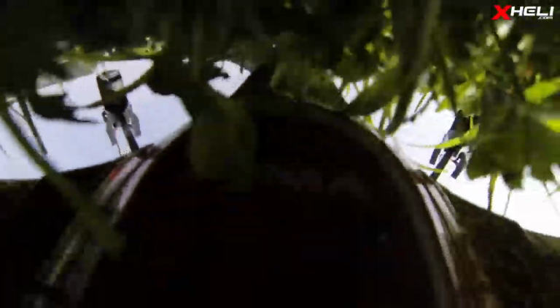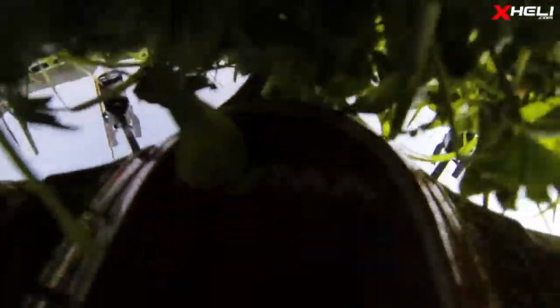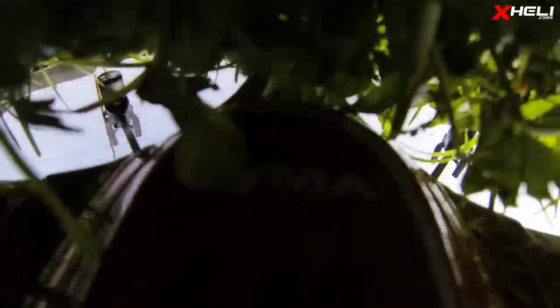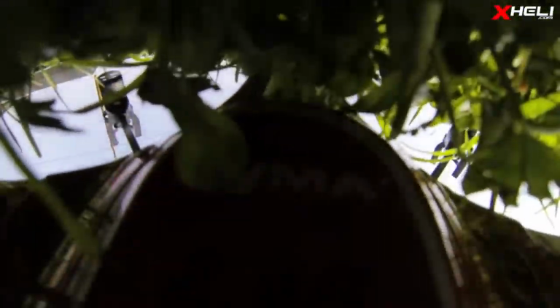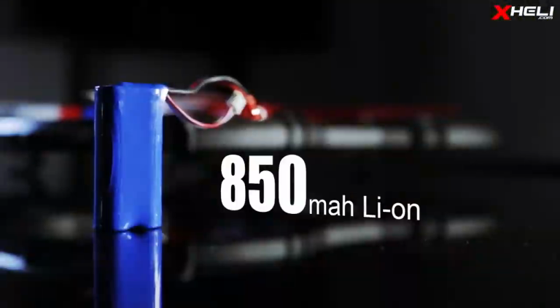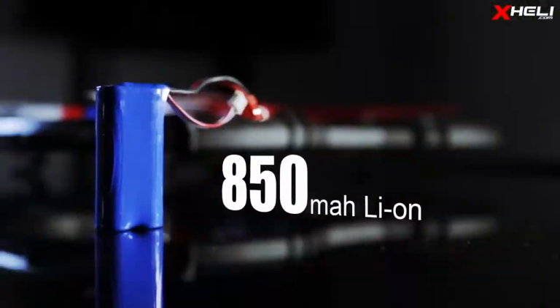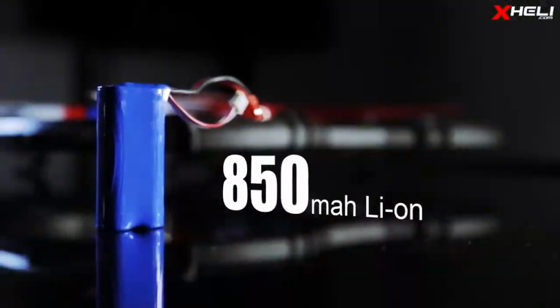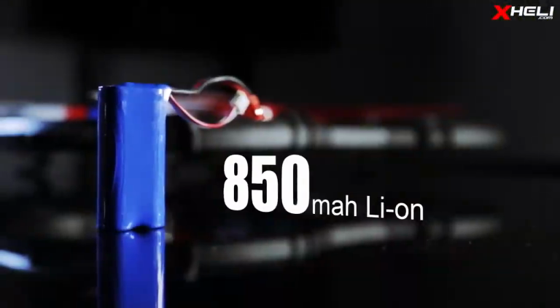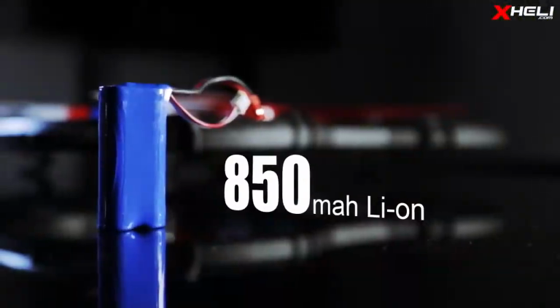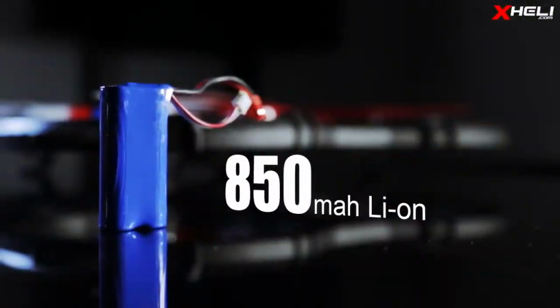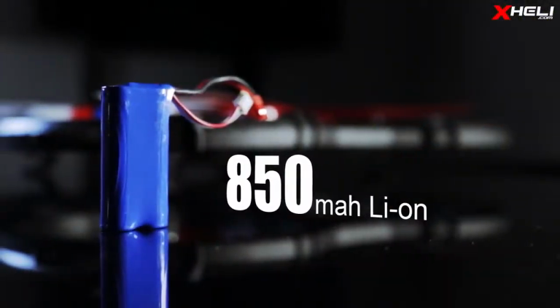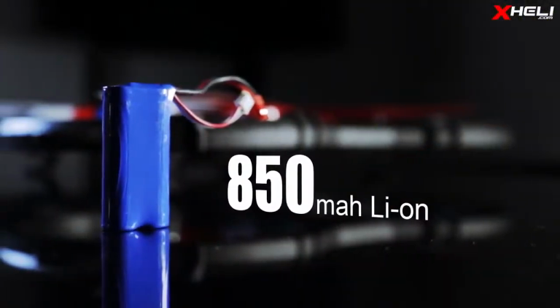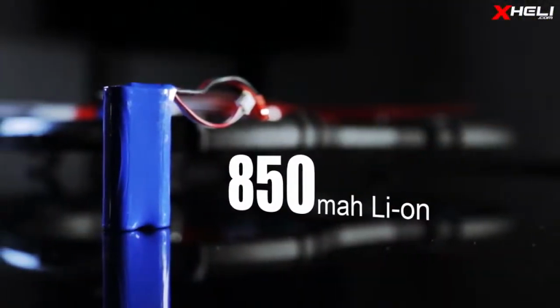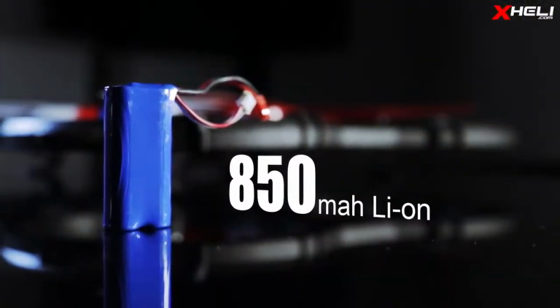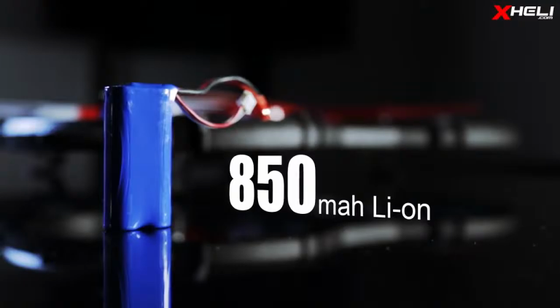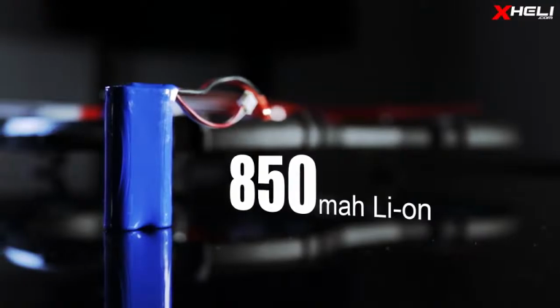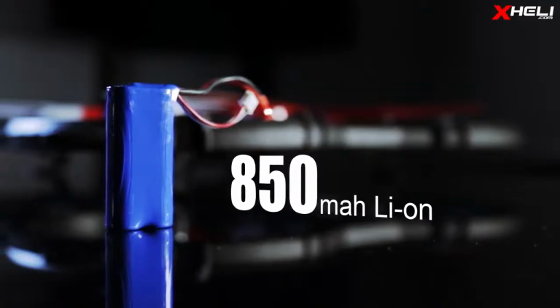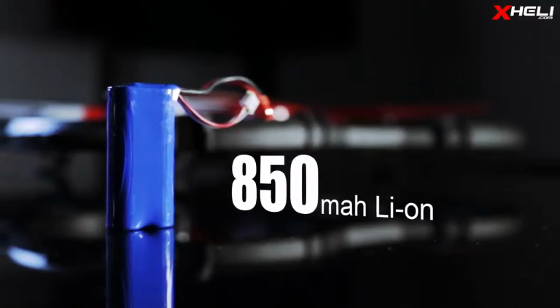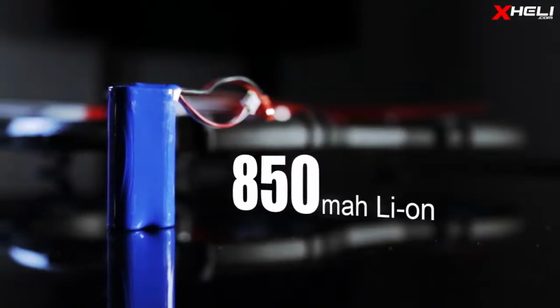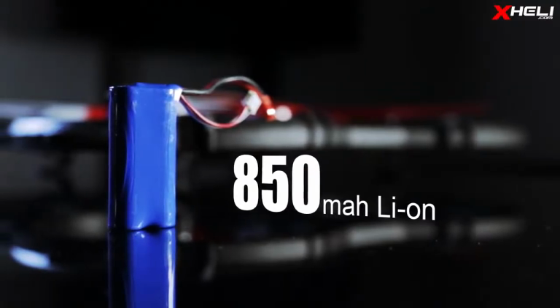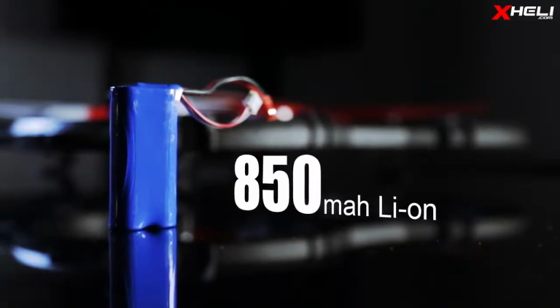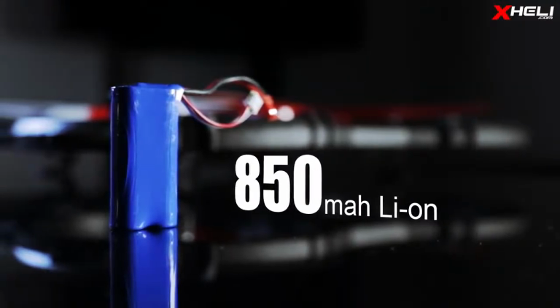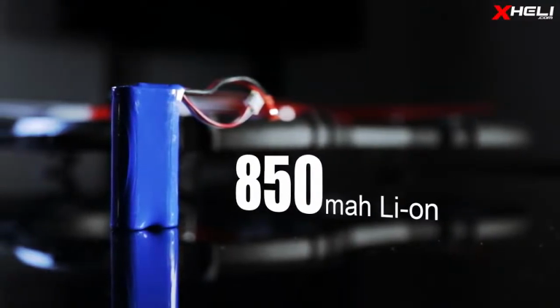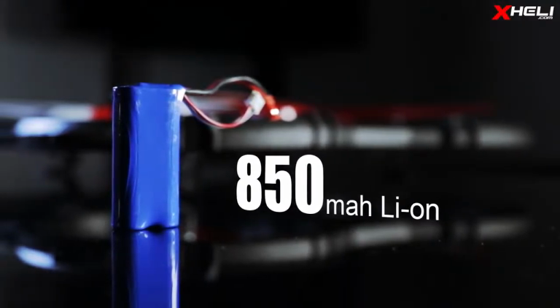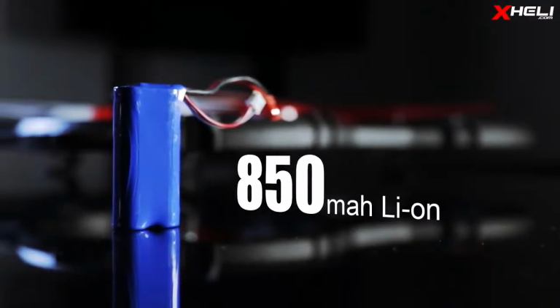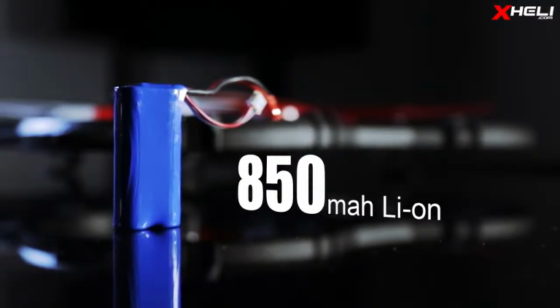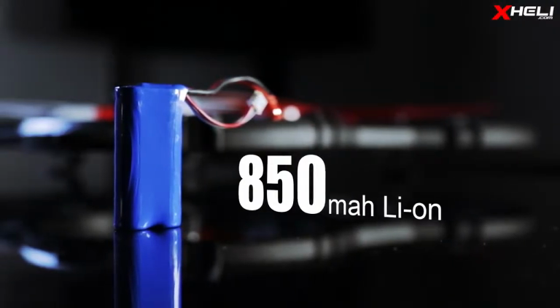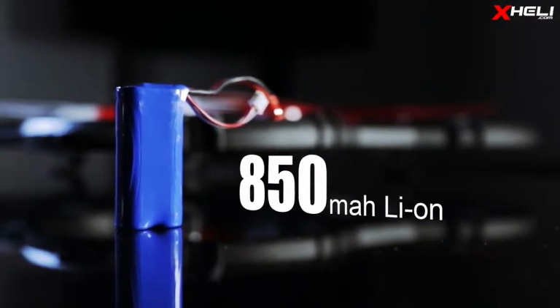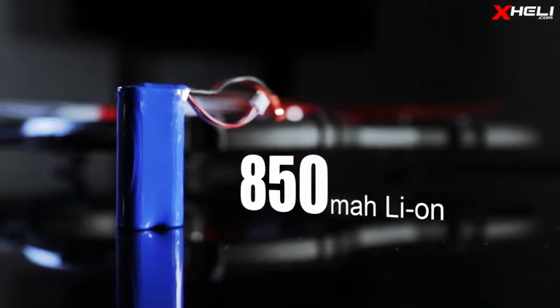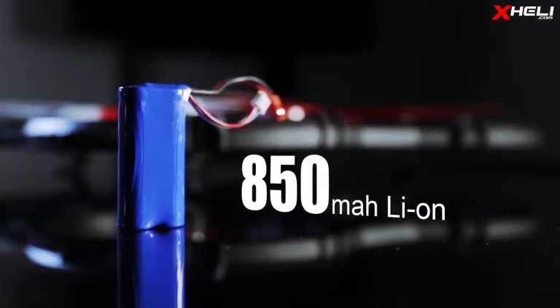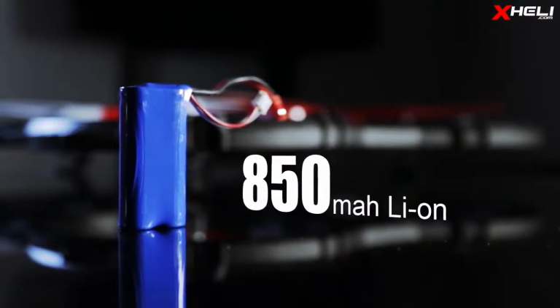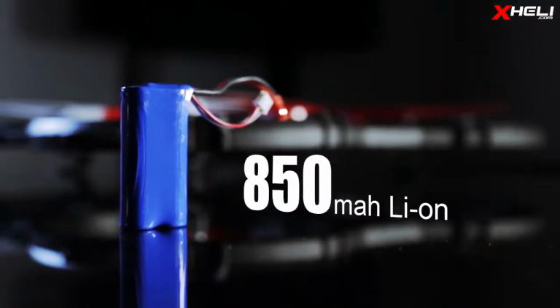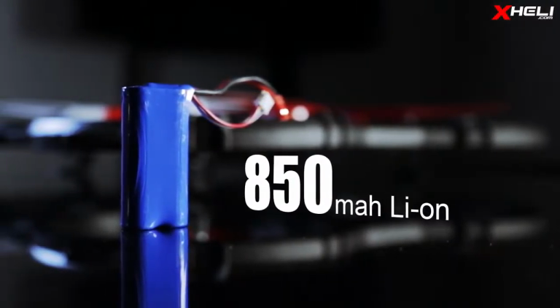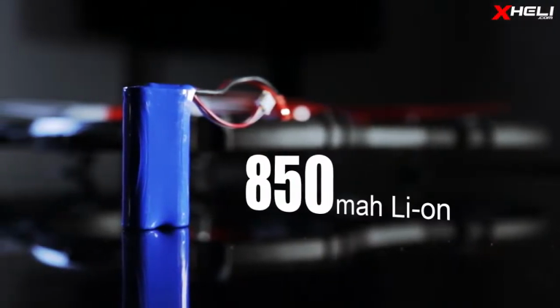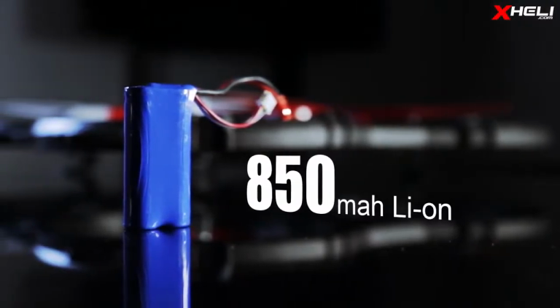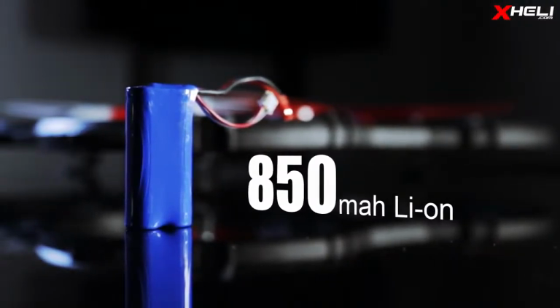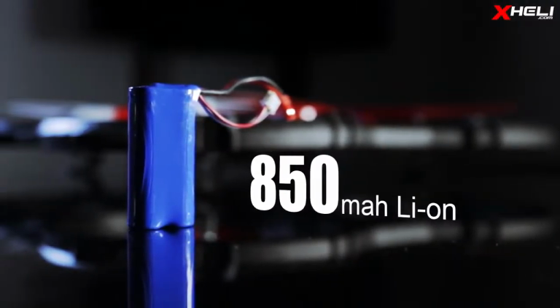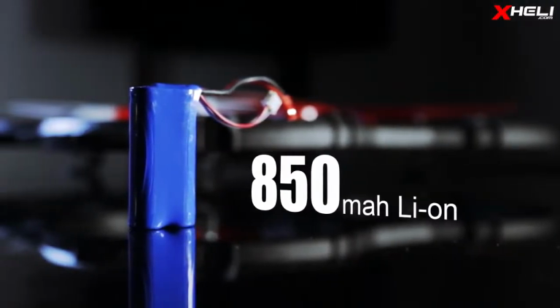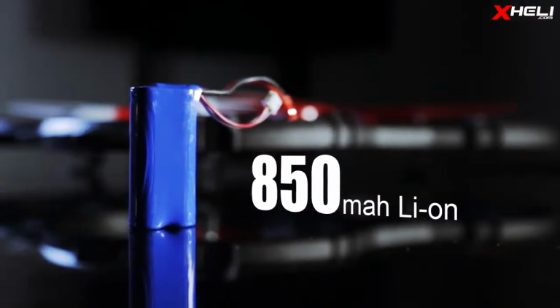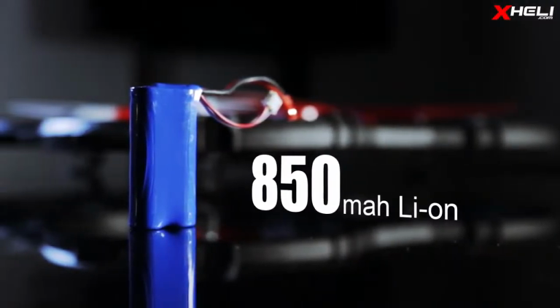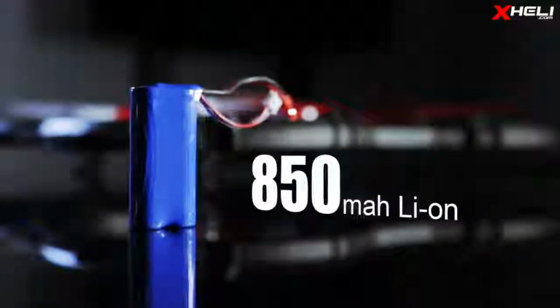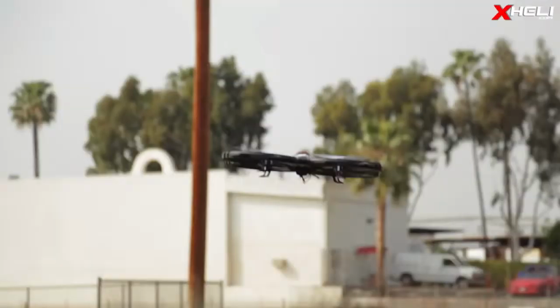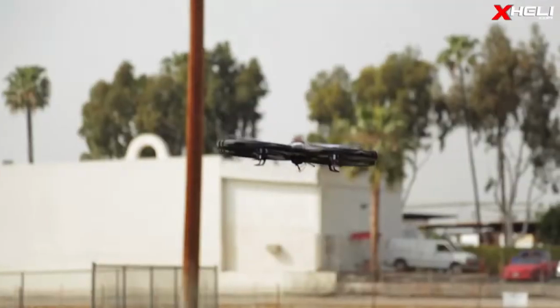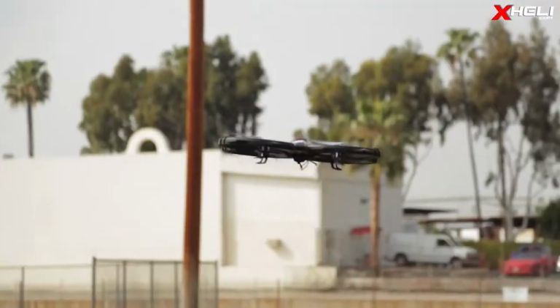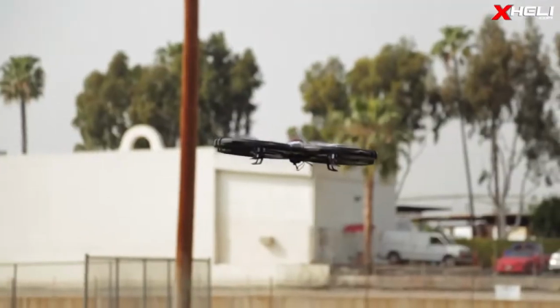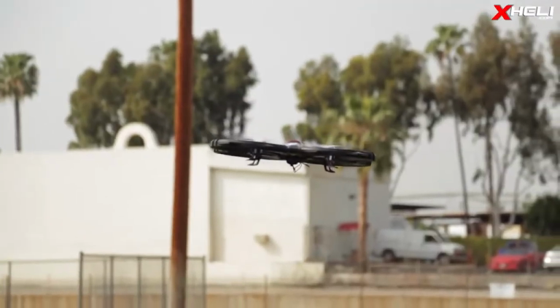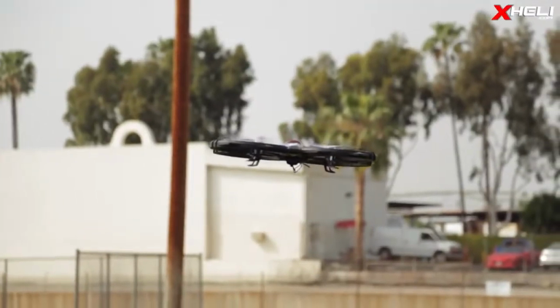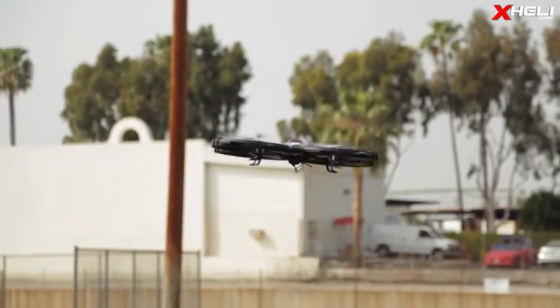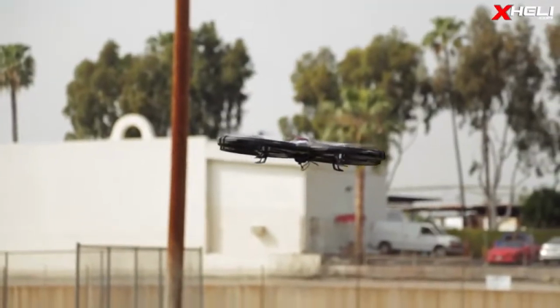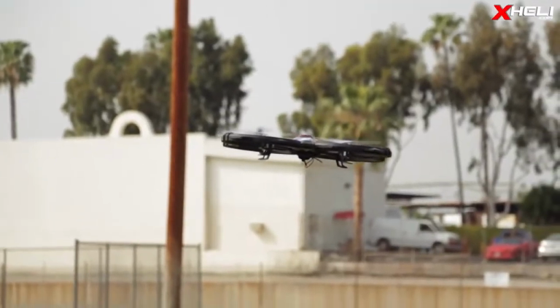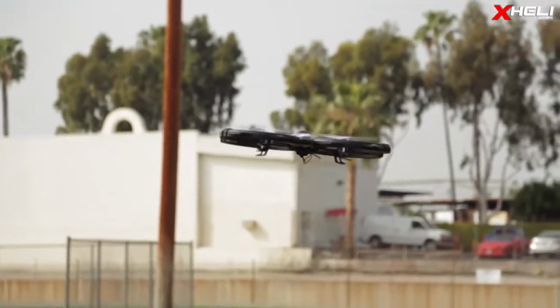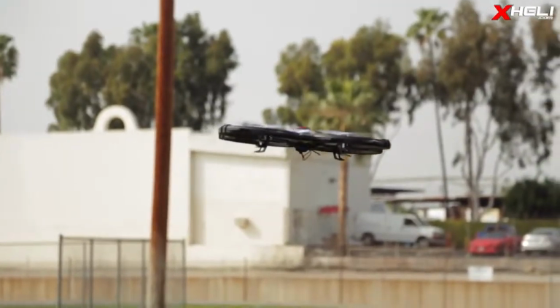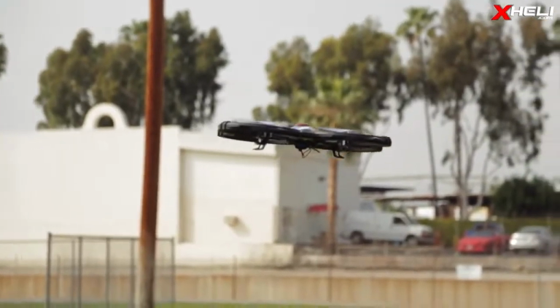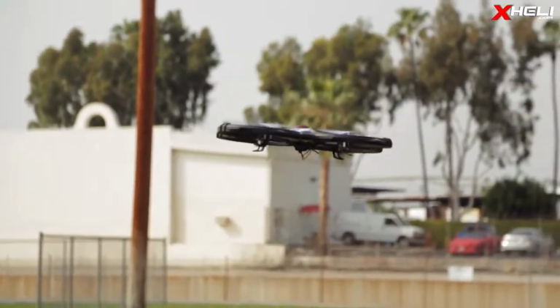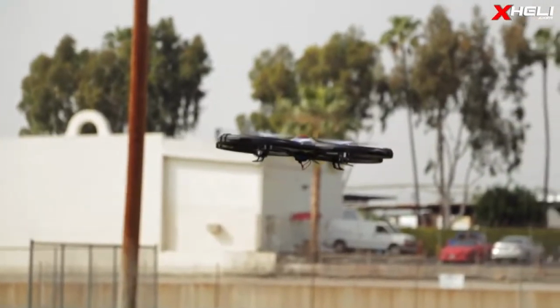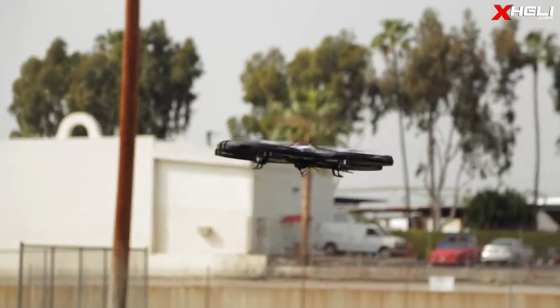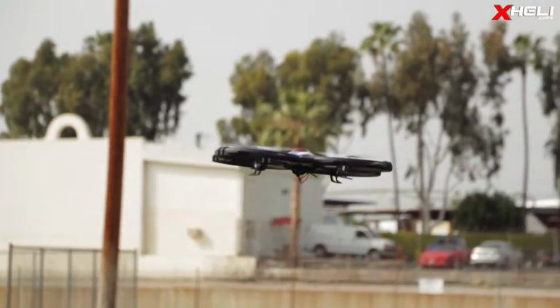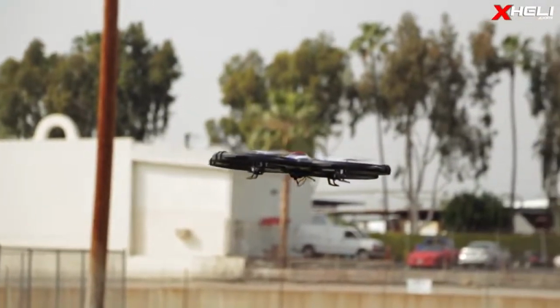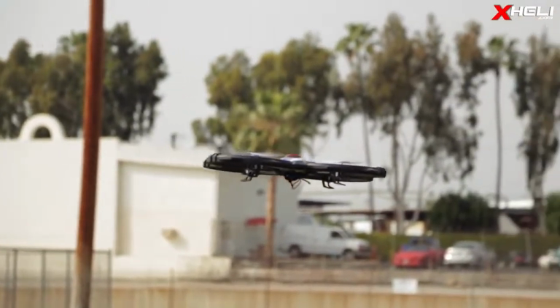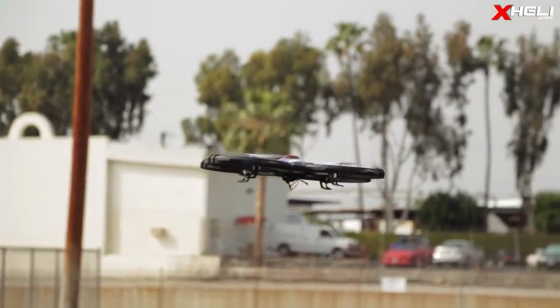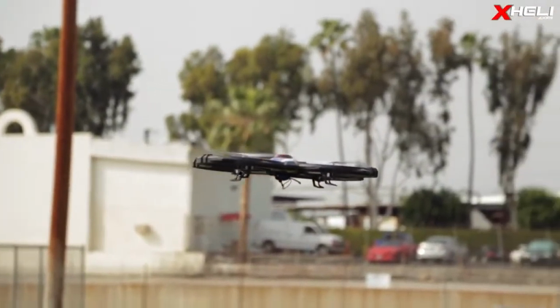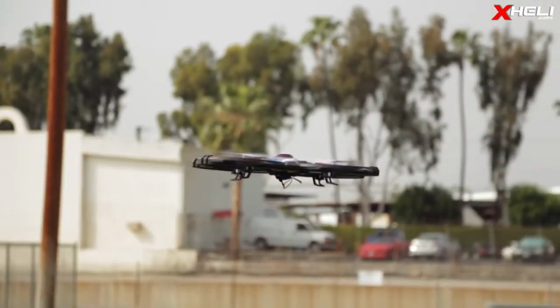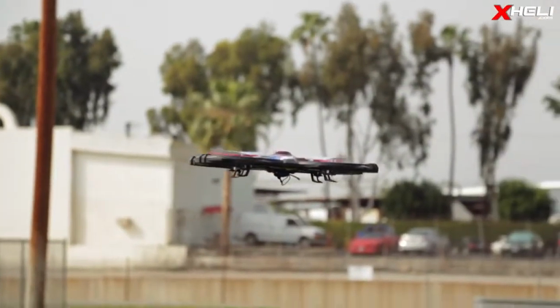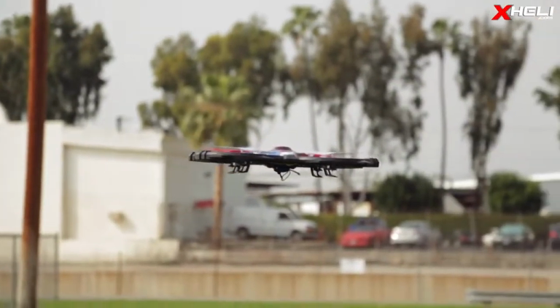Powering the system is an 850 milliamp lithium-ion battery. This should give you around 7 minutes of flight time.